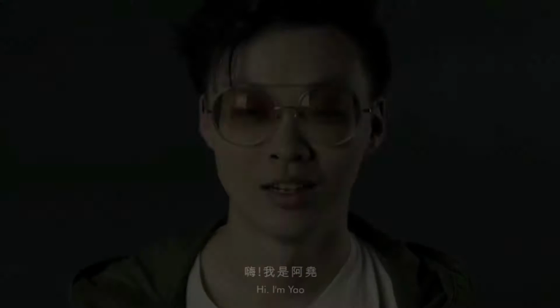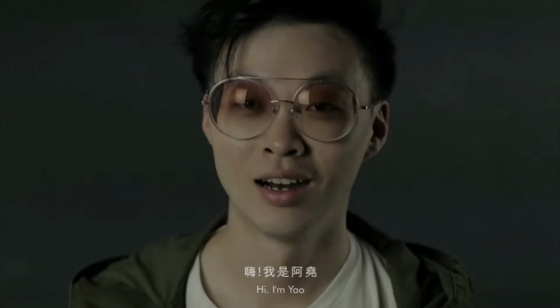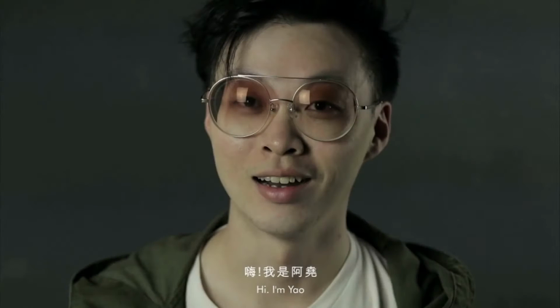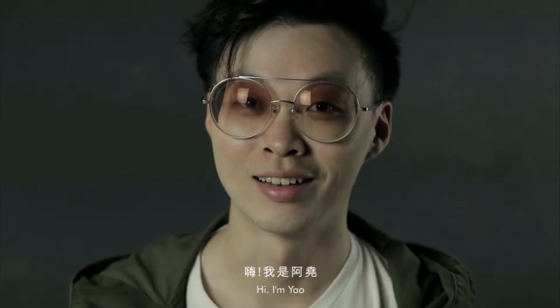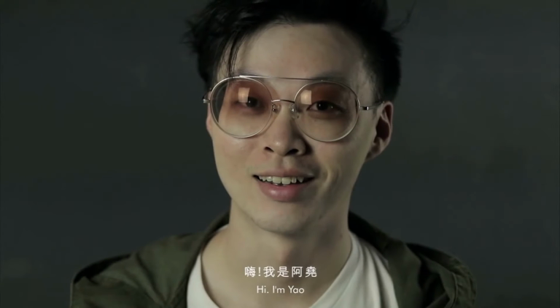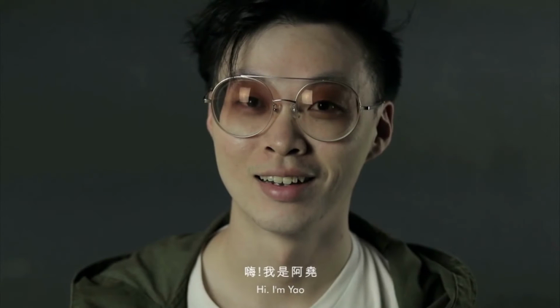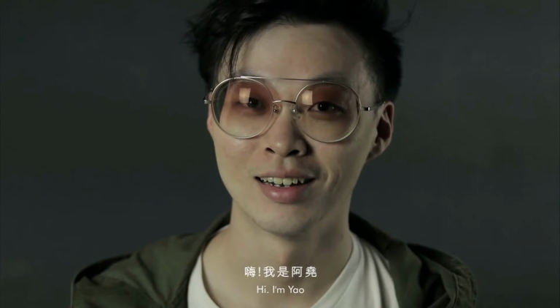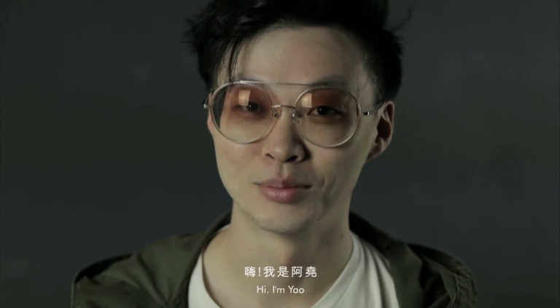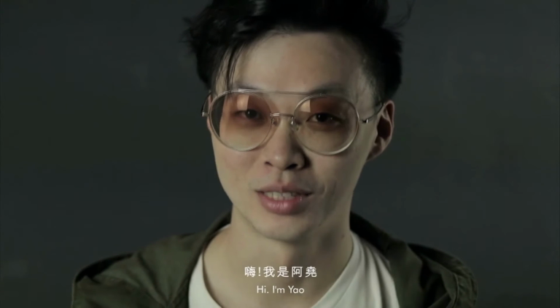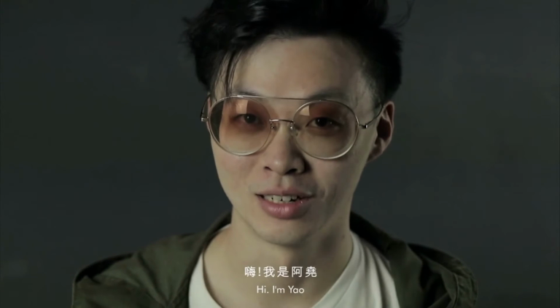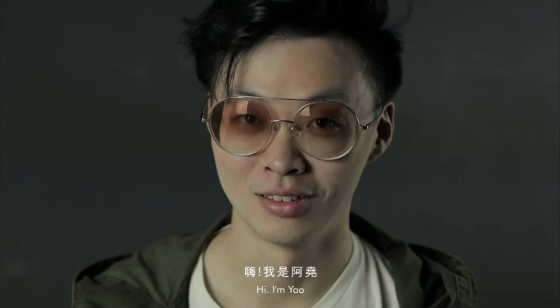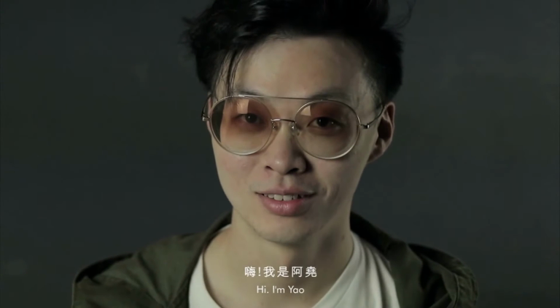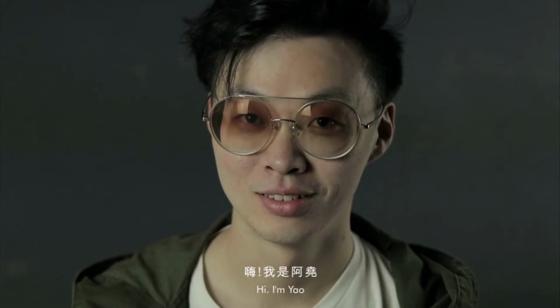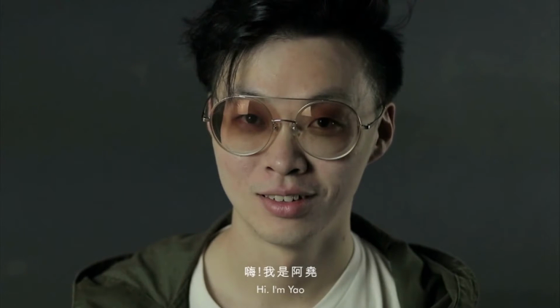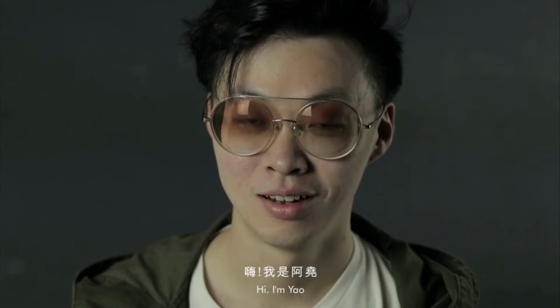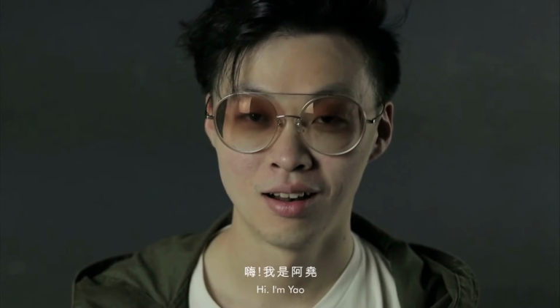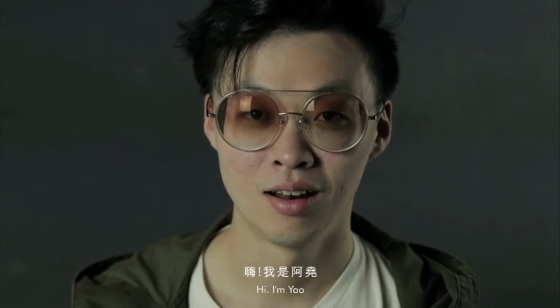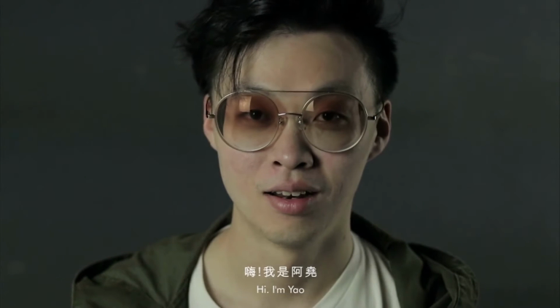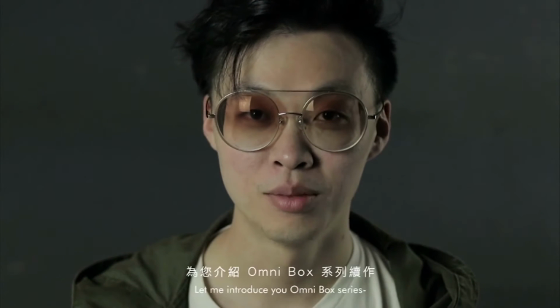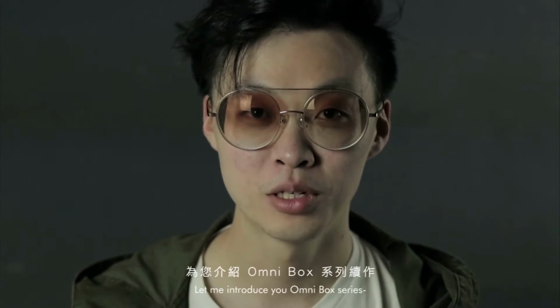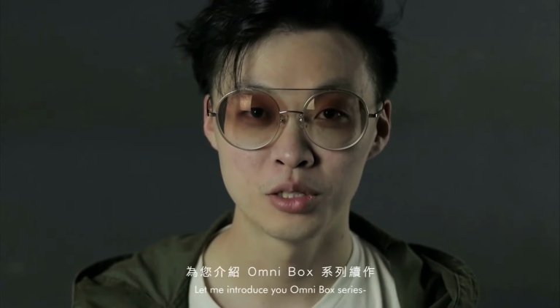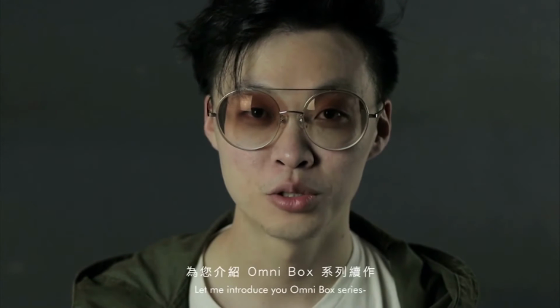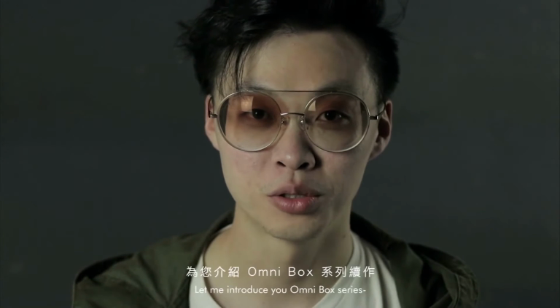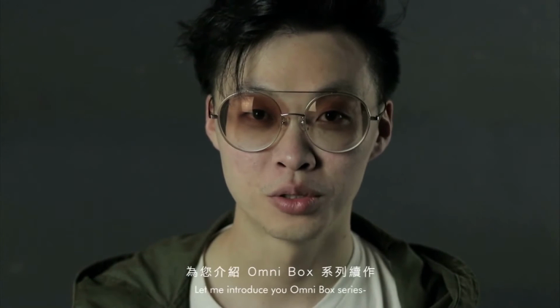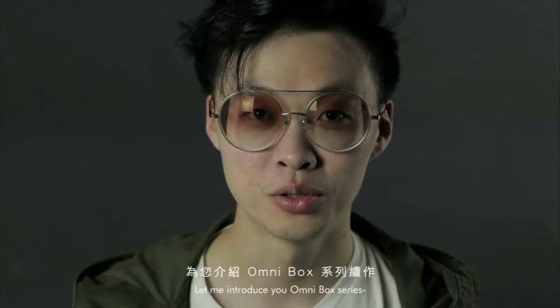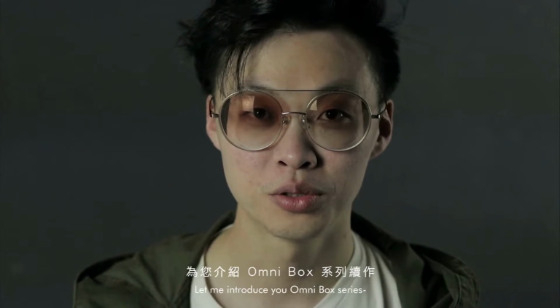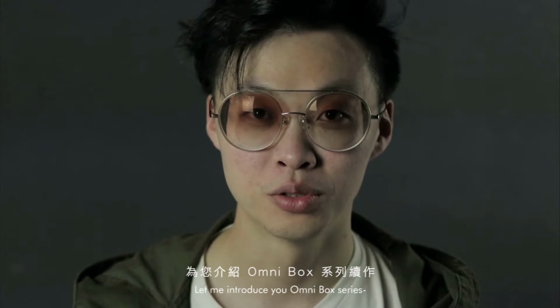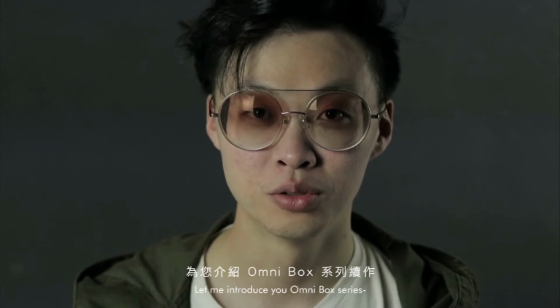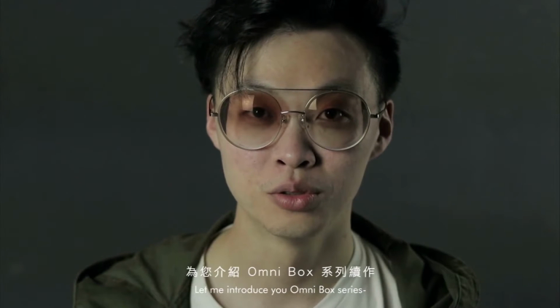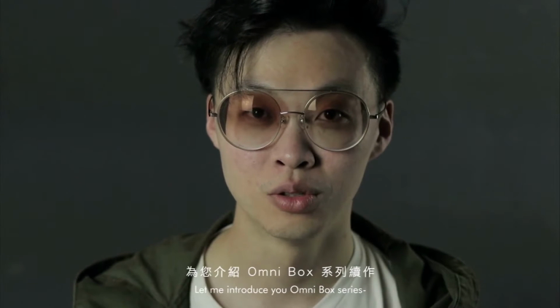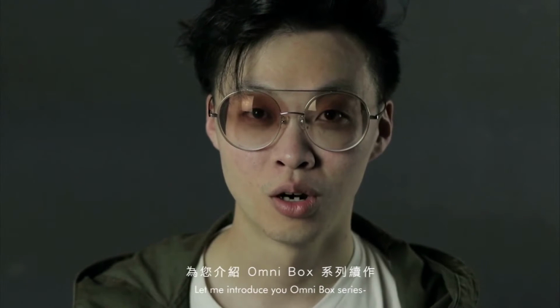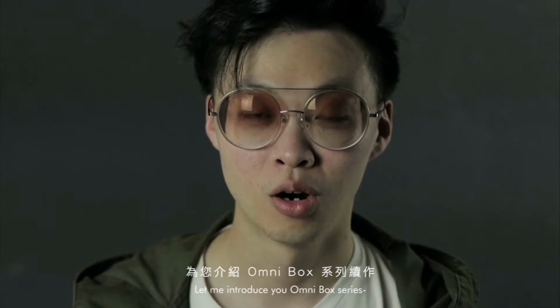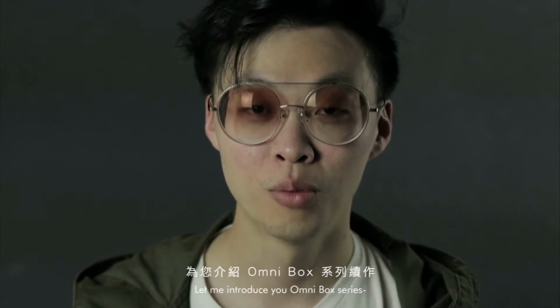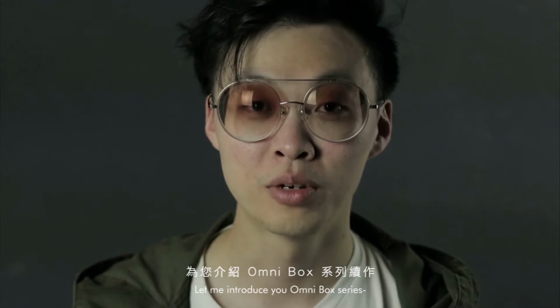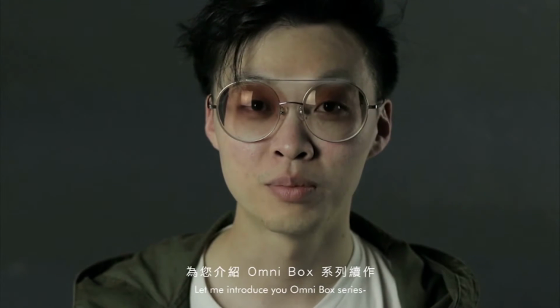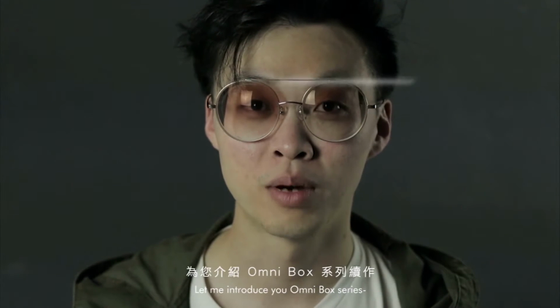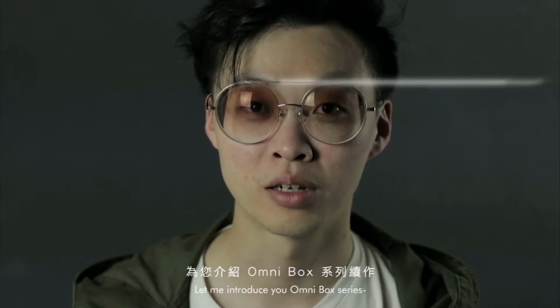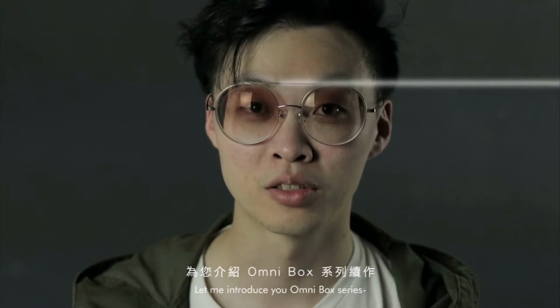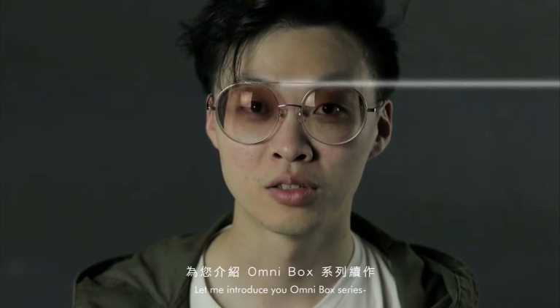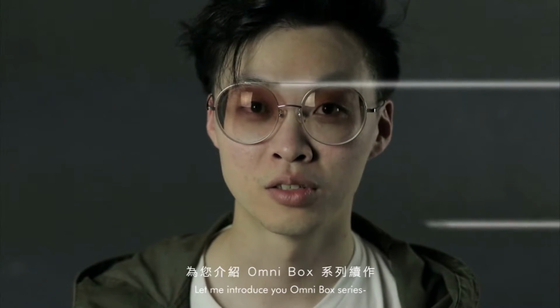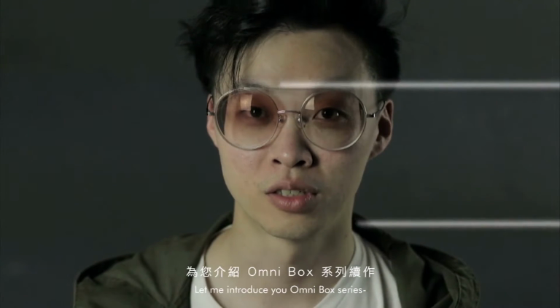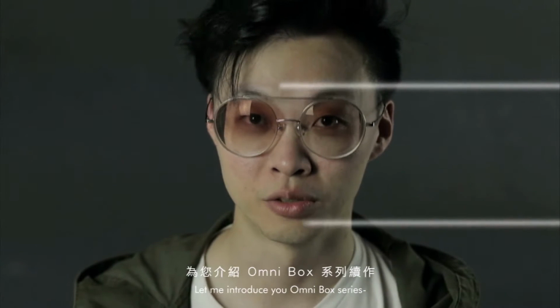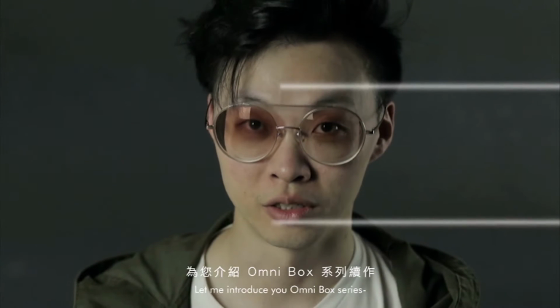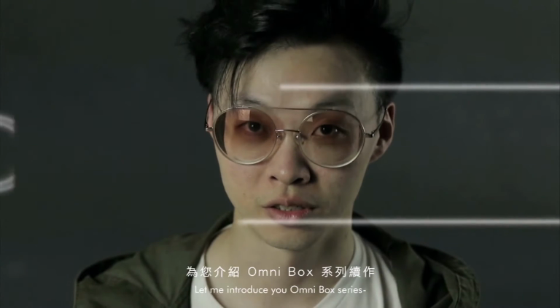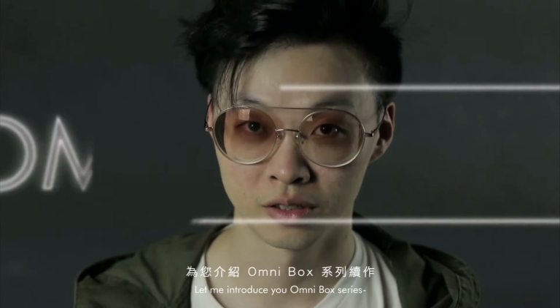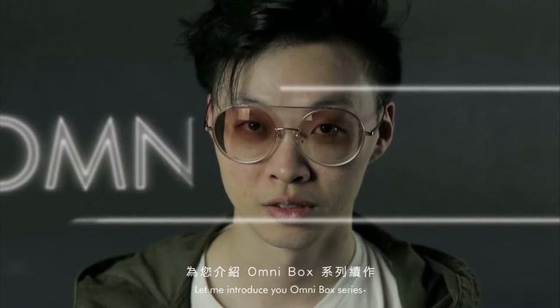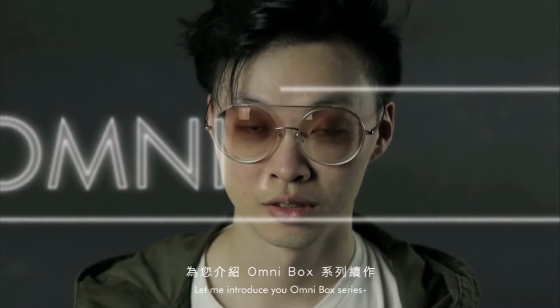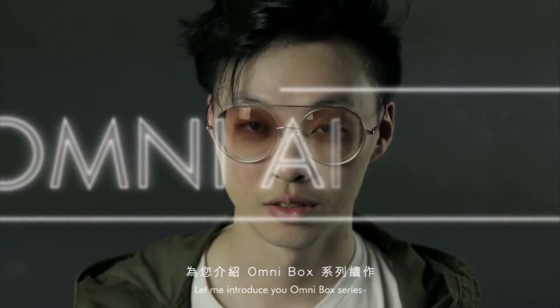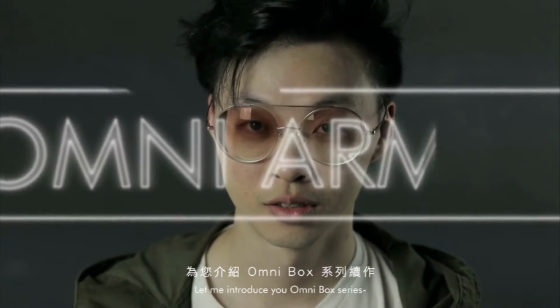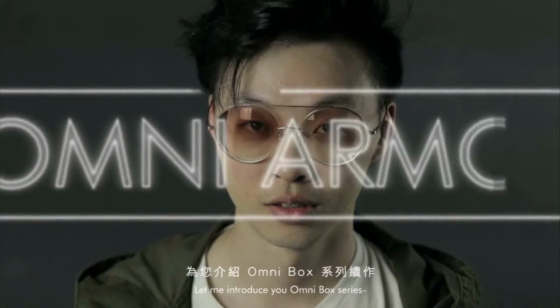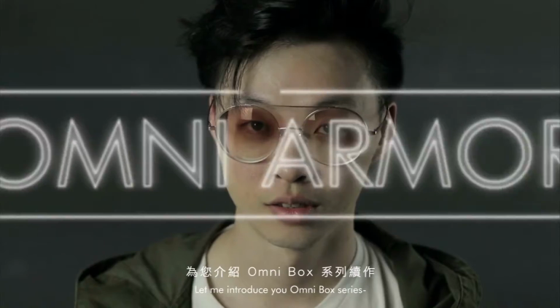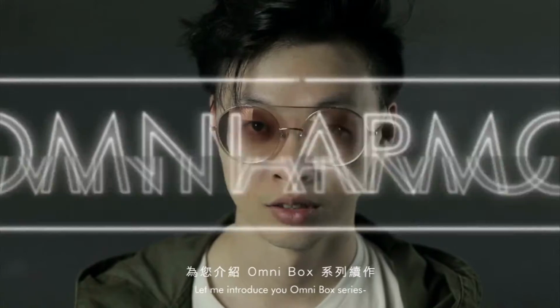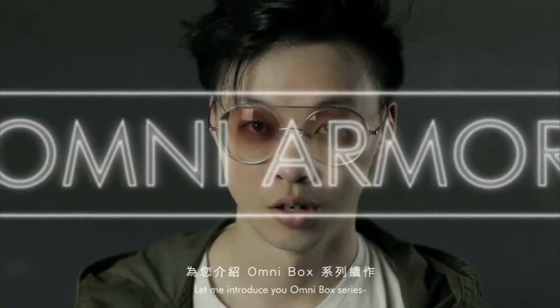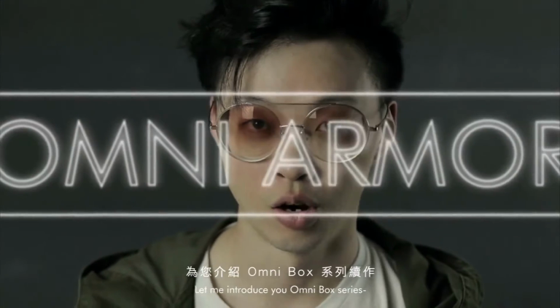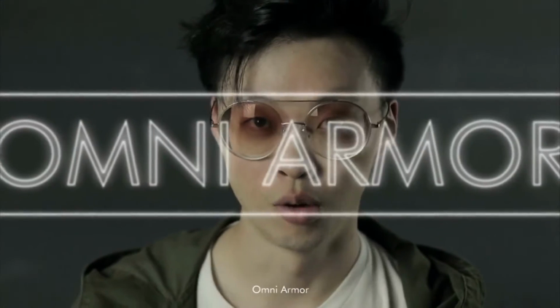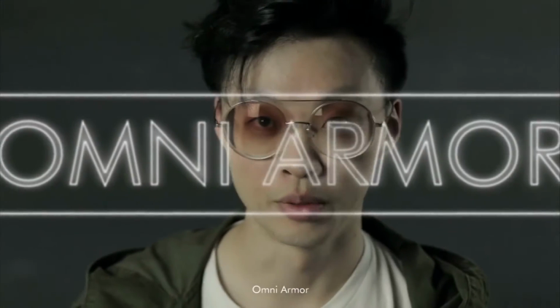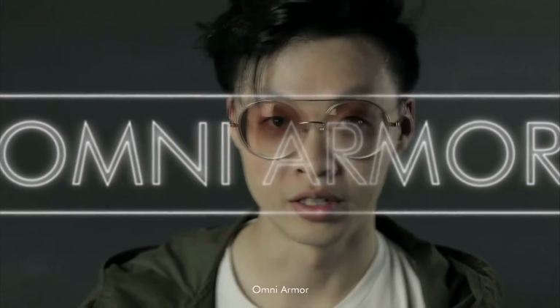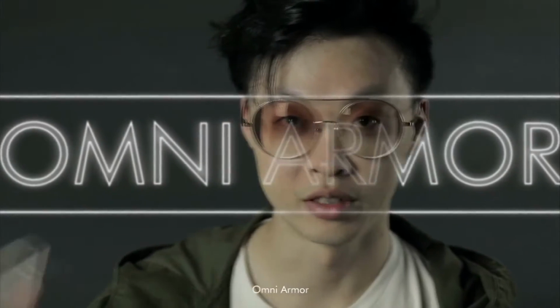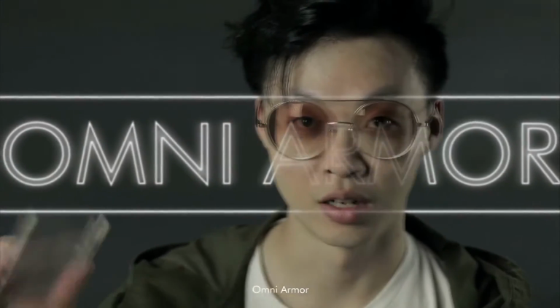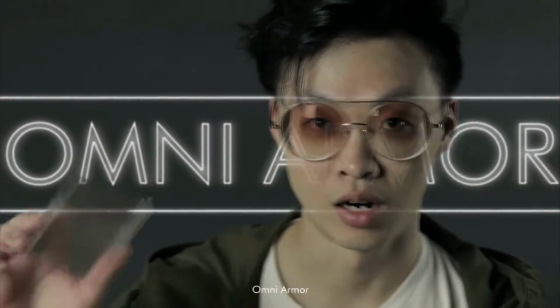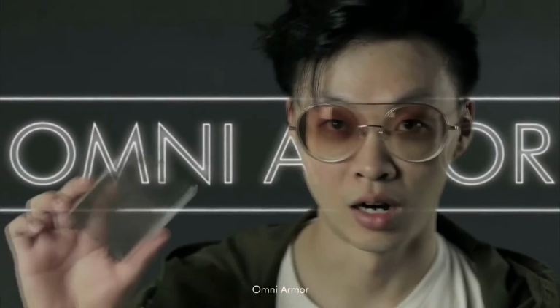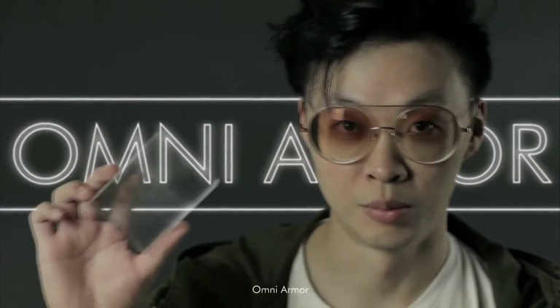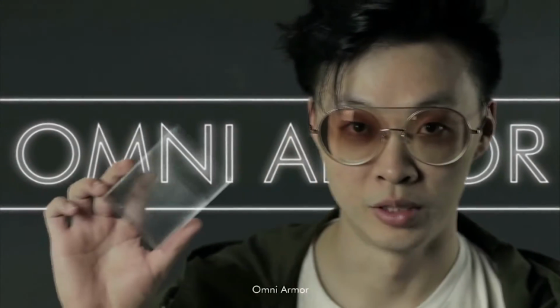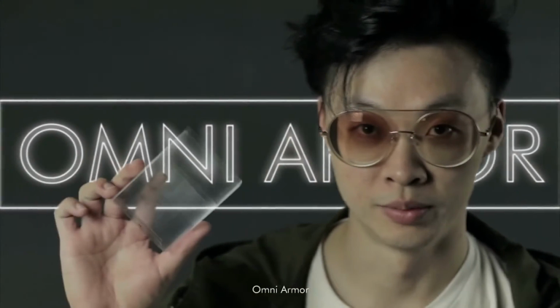Hi, I'm Yao. Let me introduce you to the Omni box series — Omni armor.